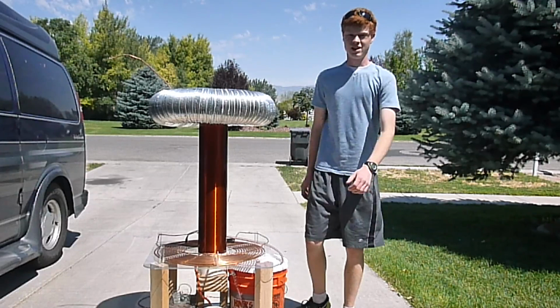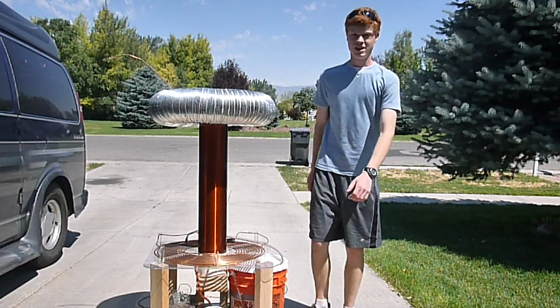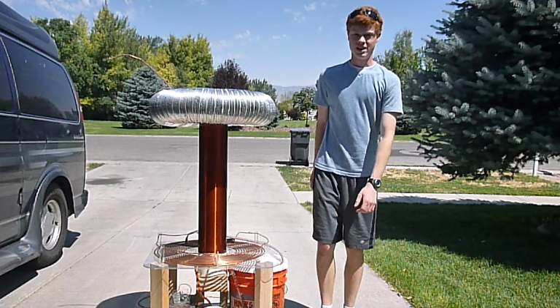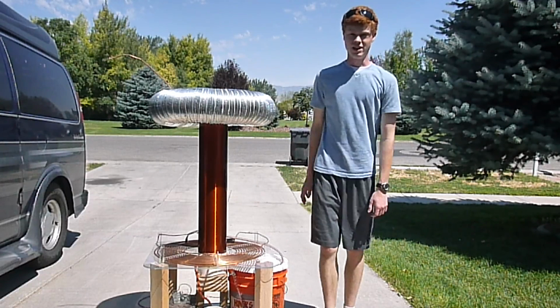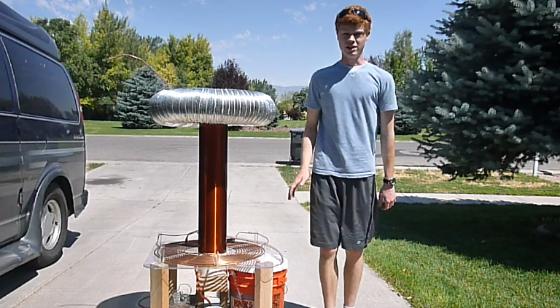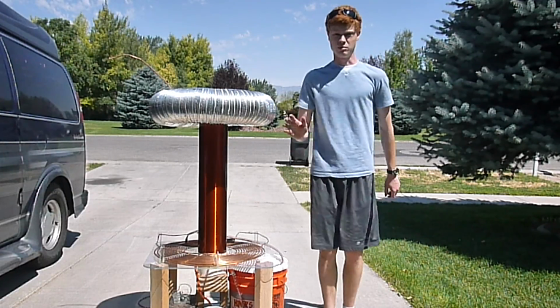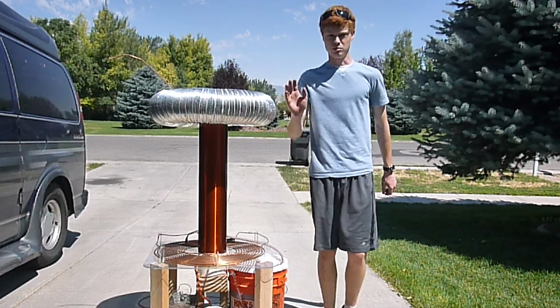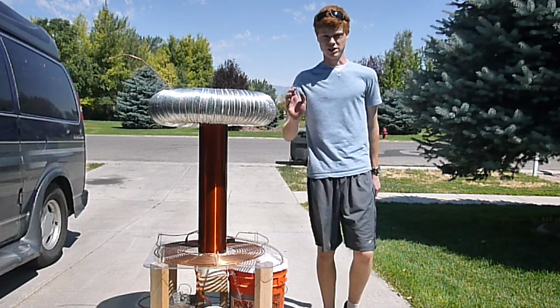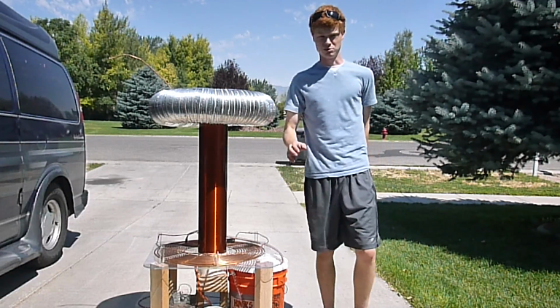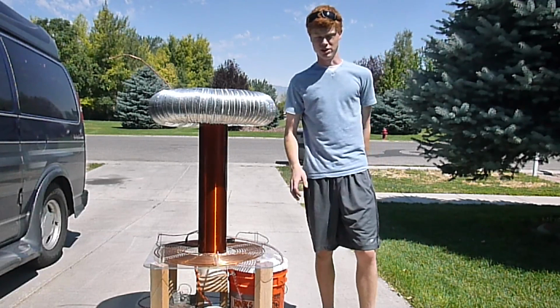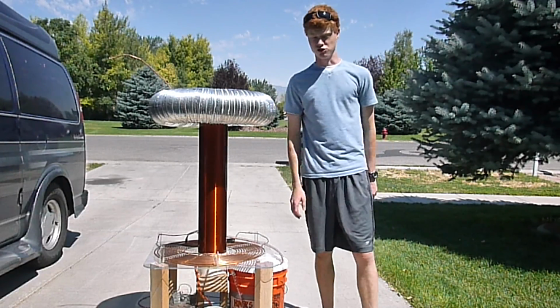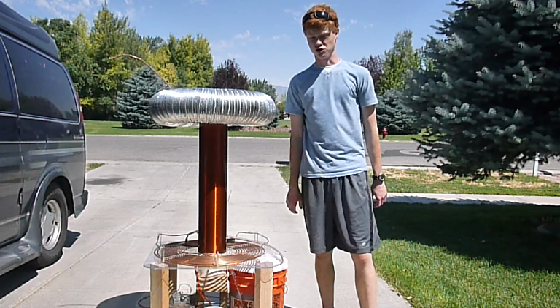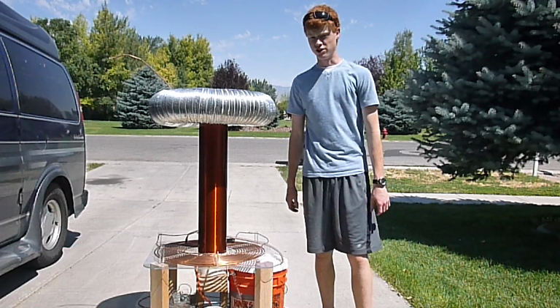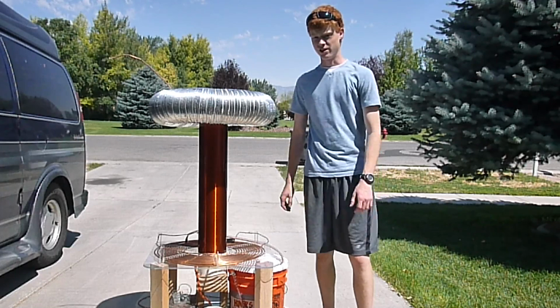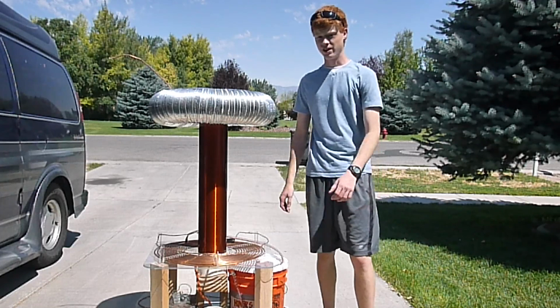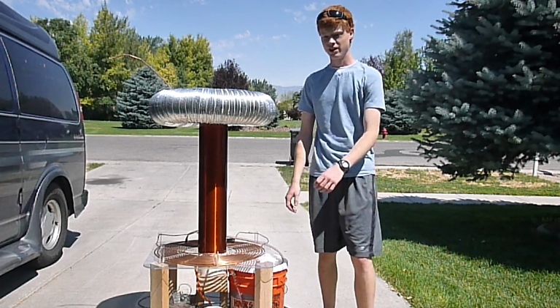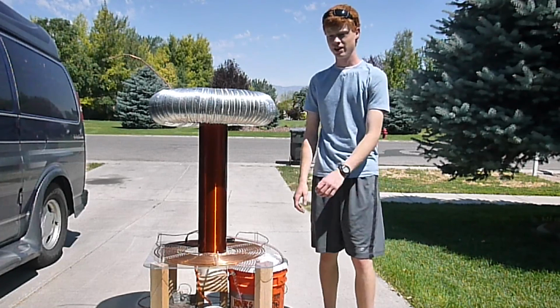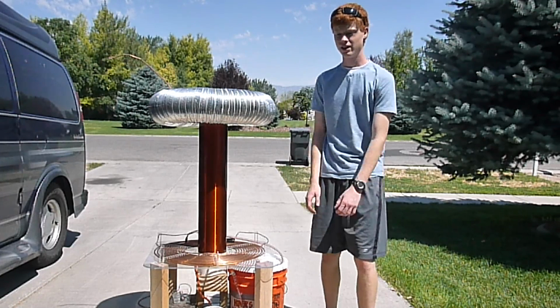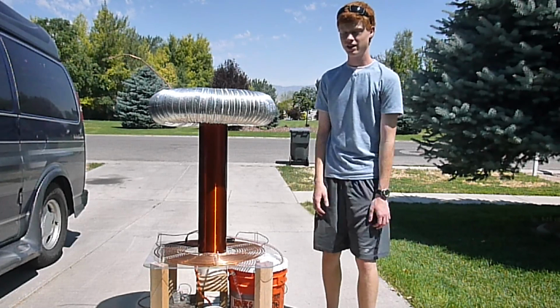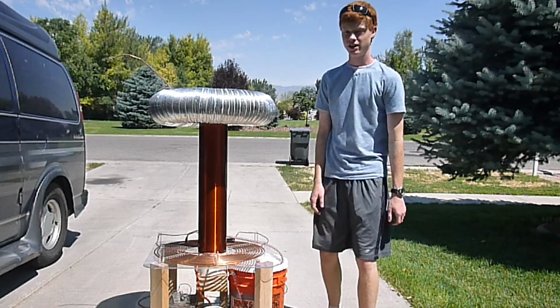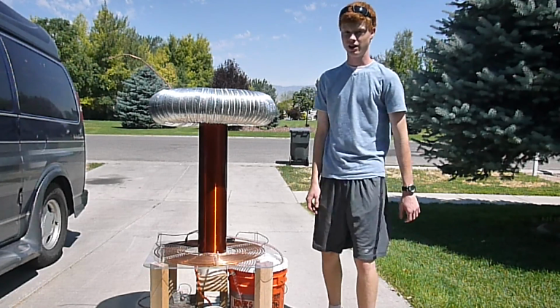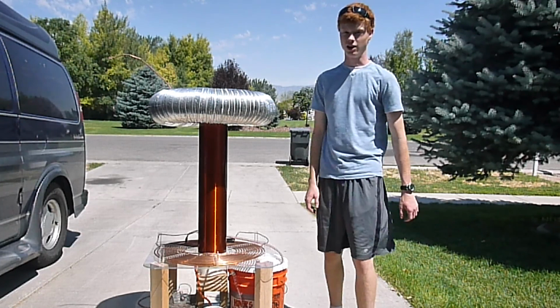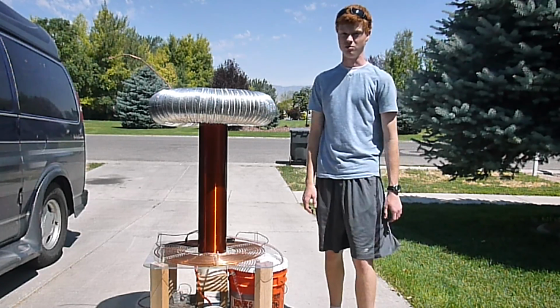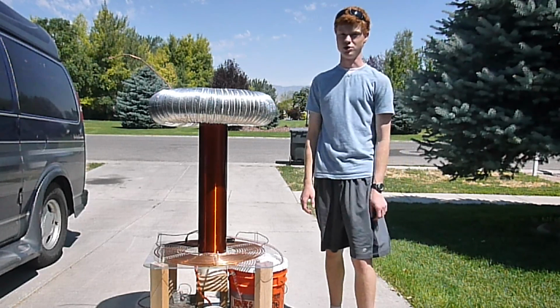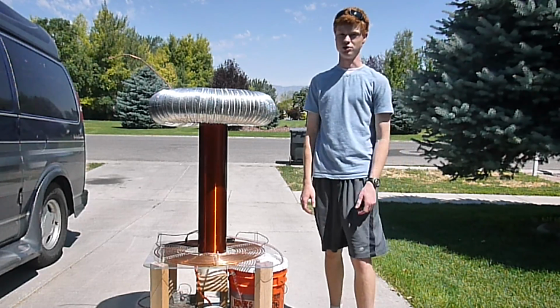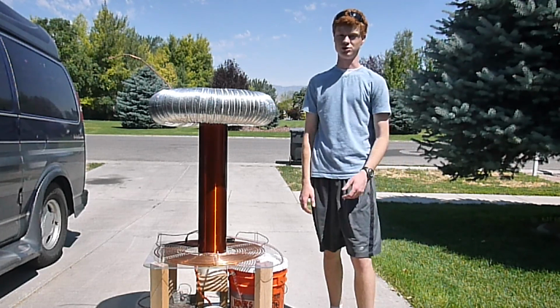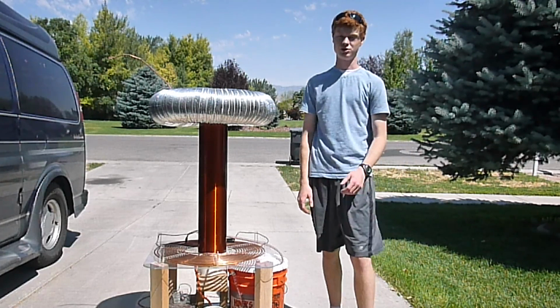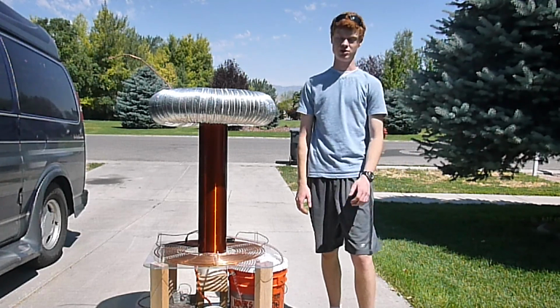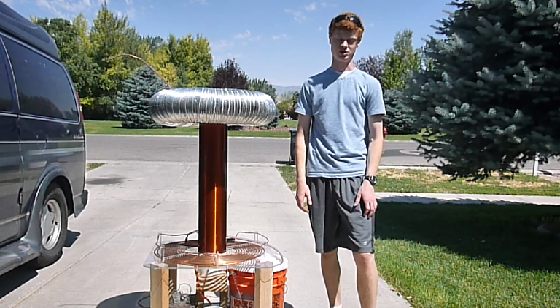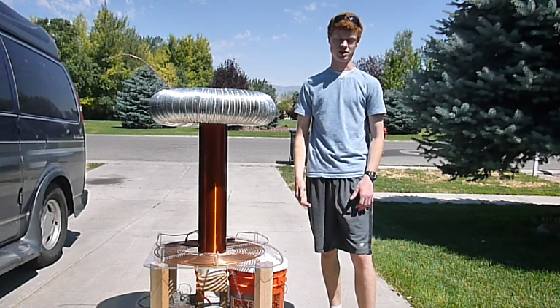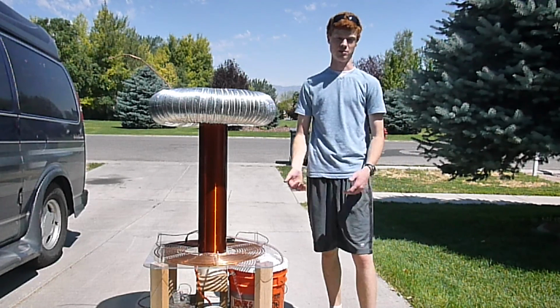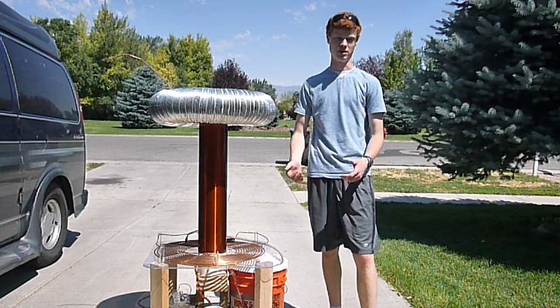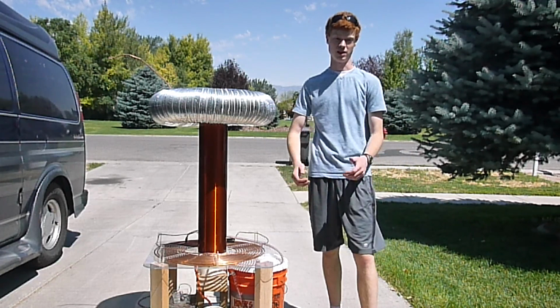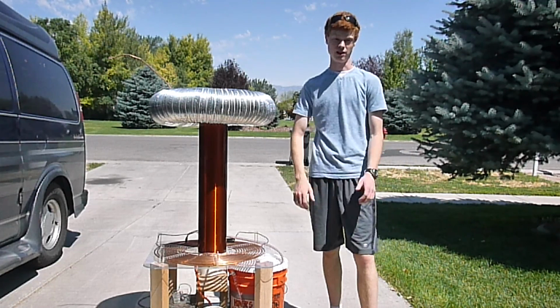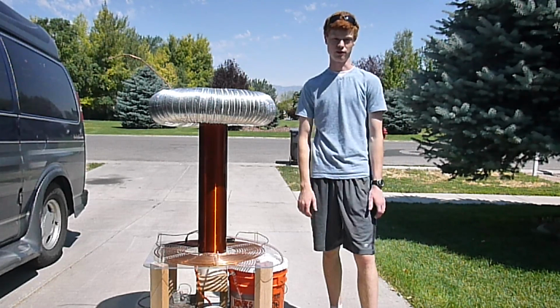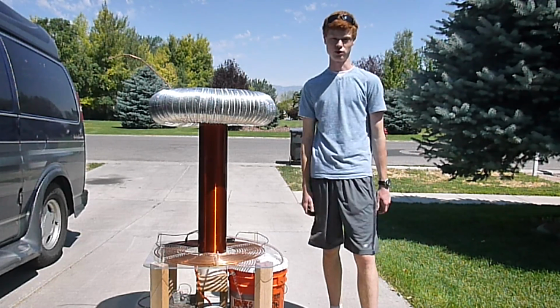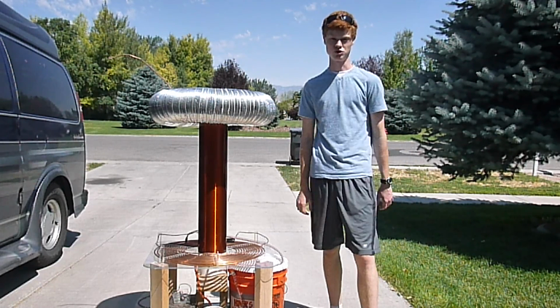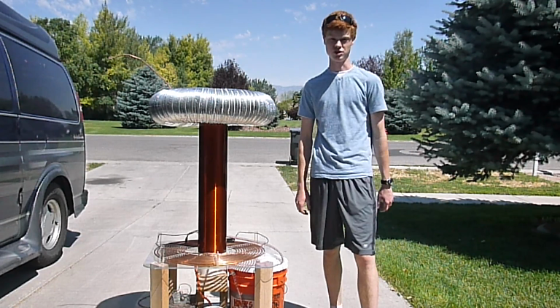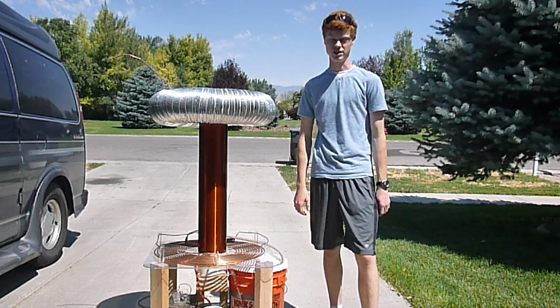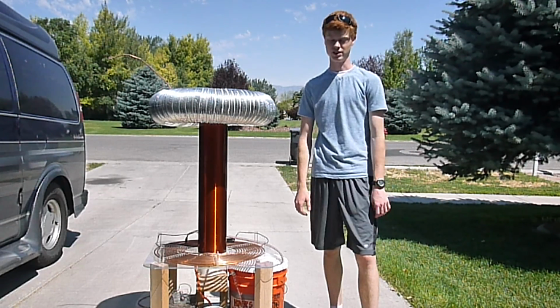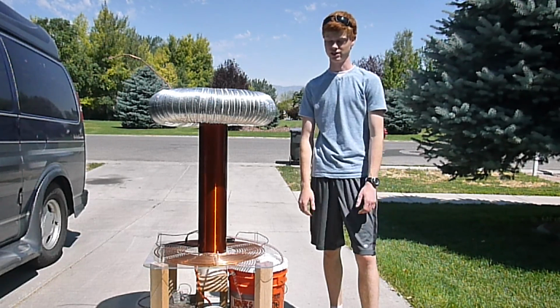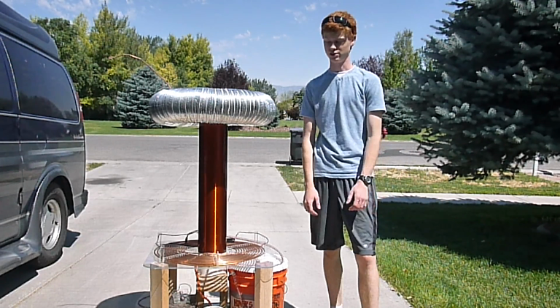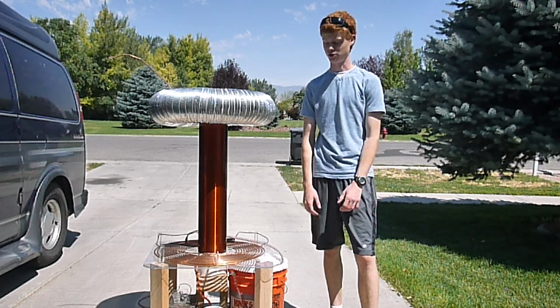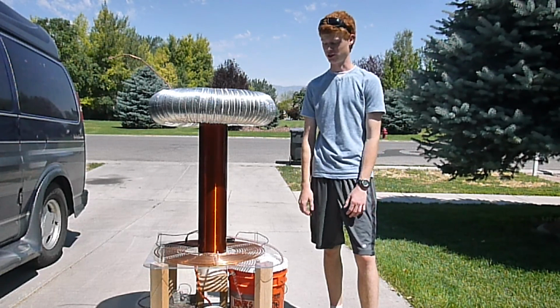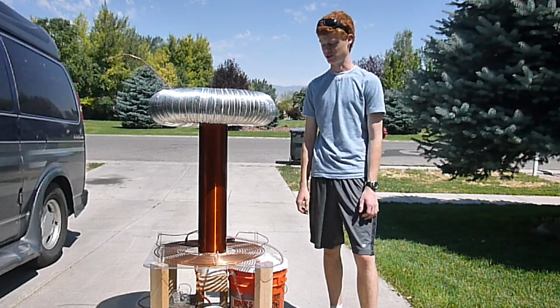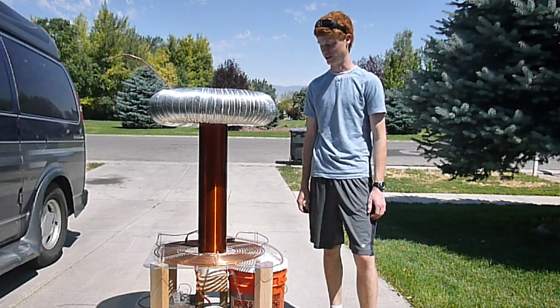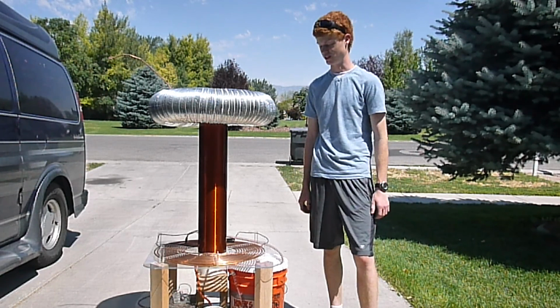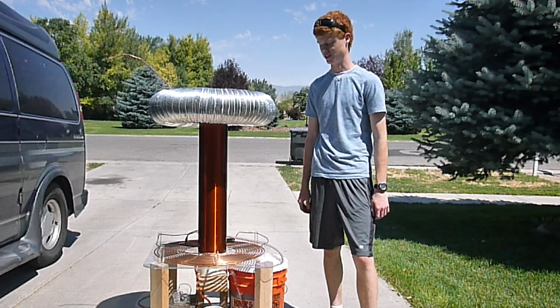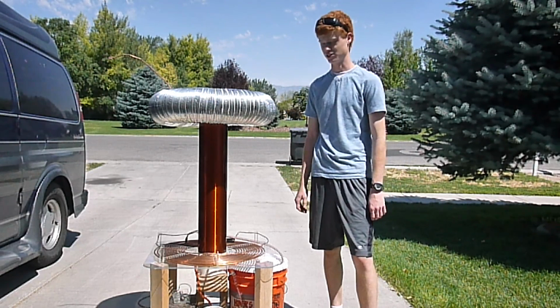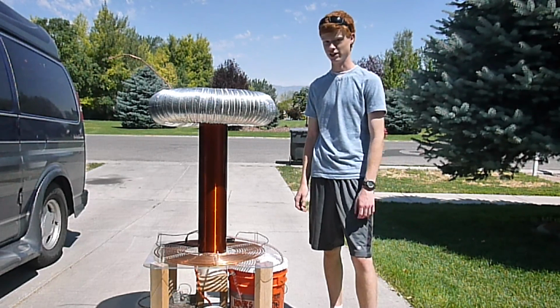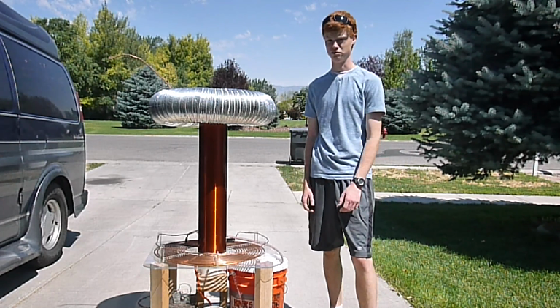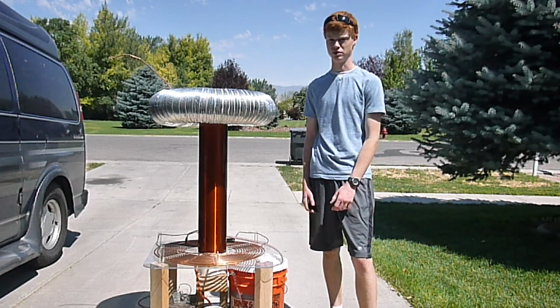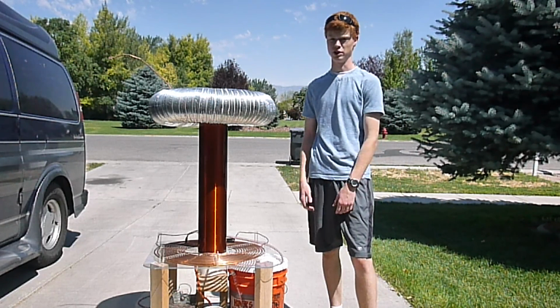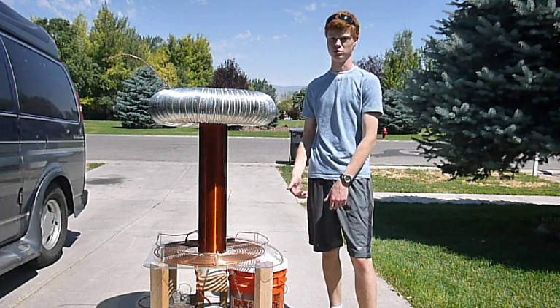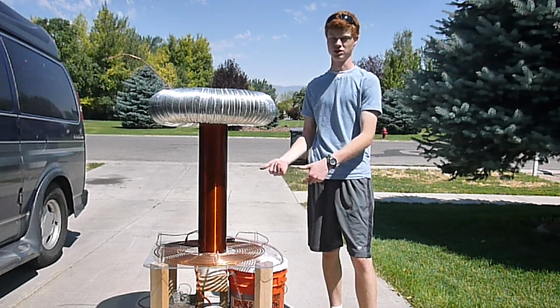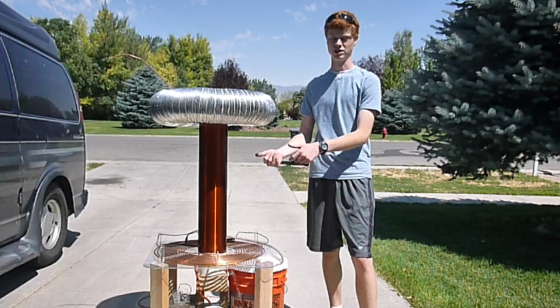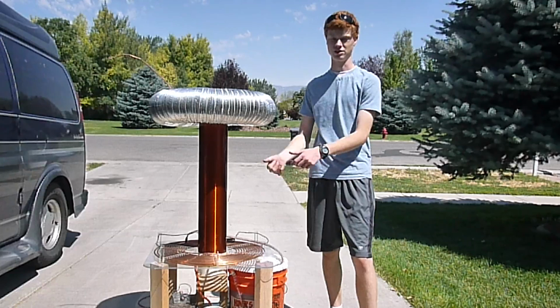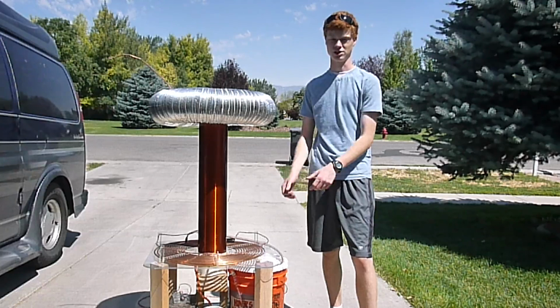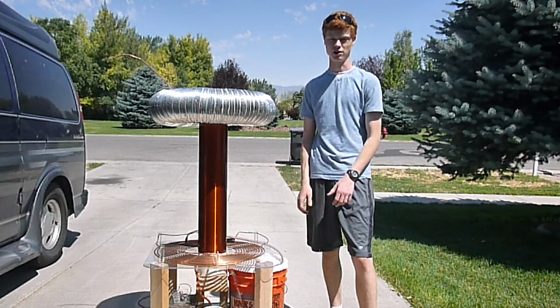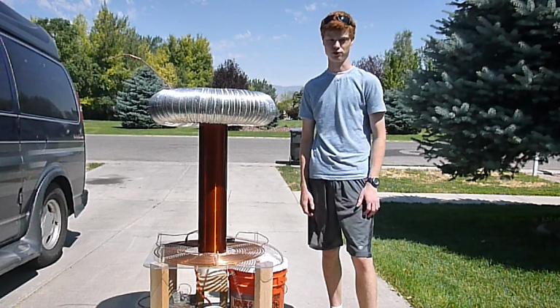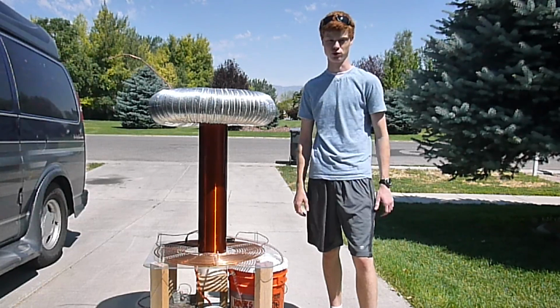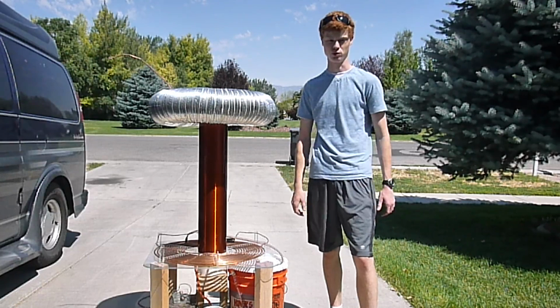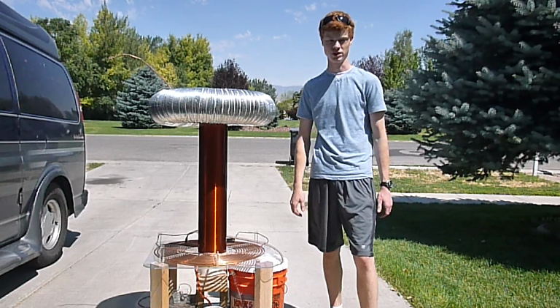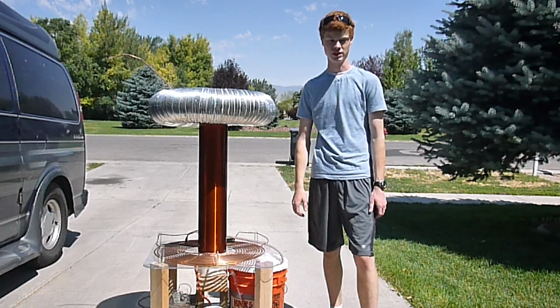Hey, I'm the basement engineer. Due to some unfortunate circumstances, I haven't been able to get this out for a week.